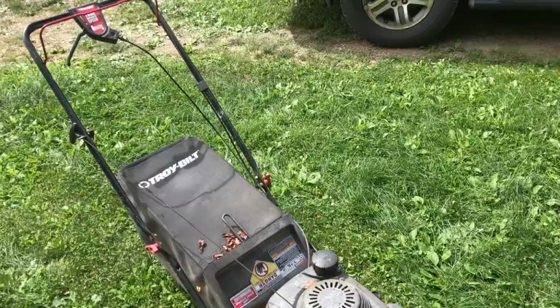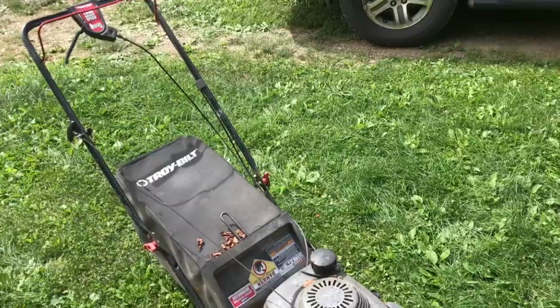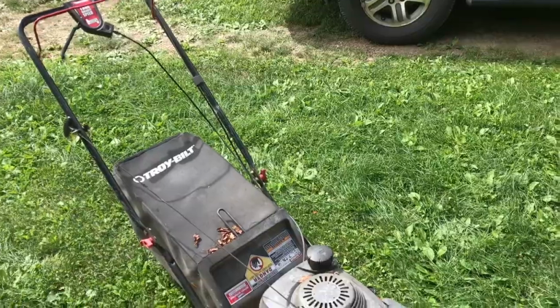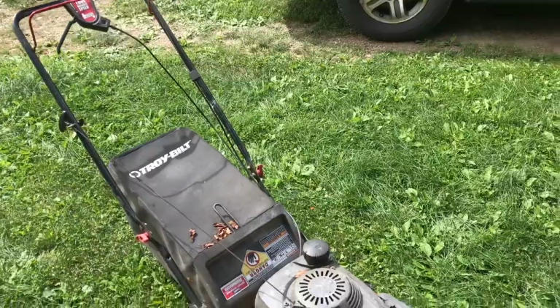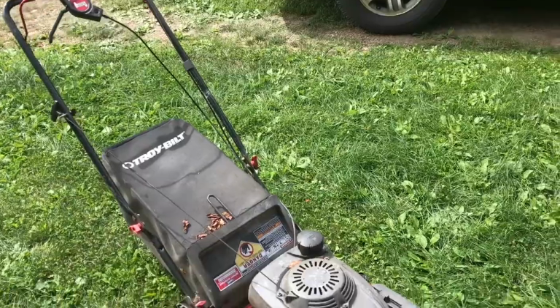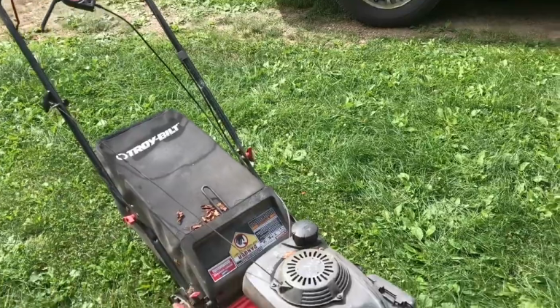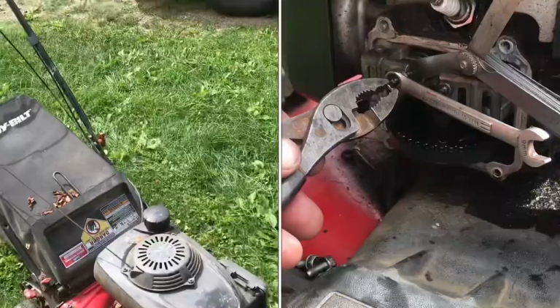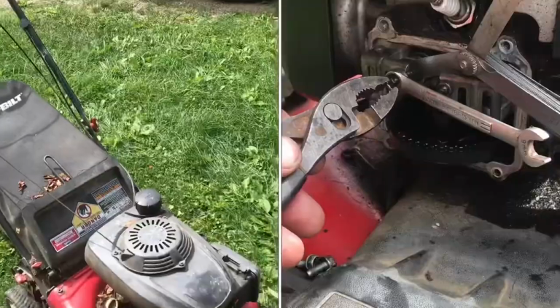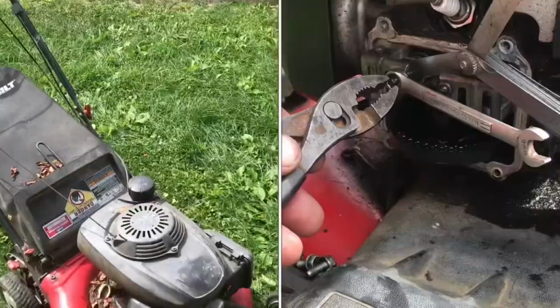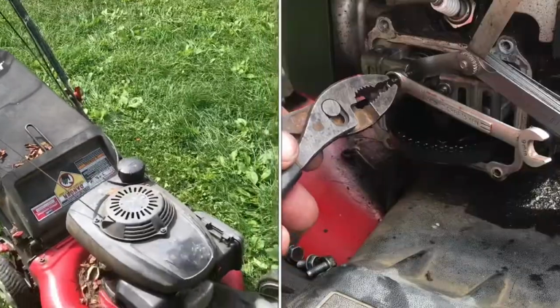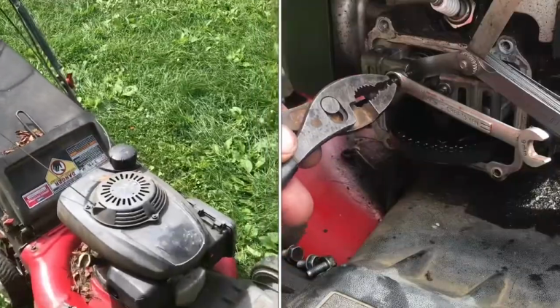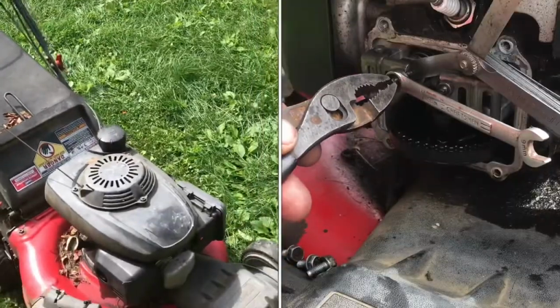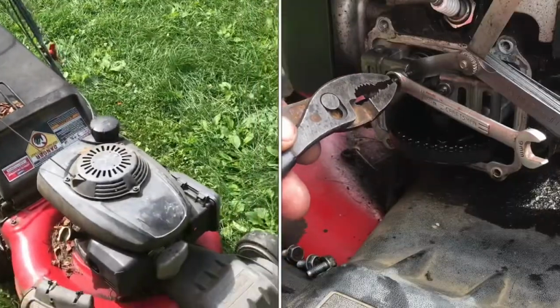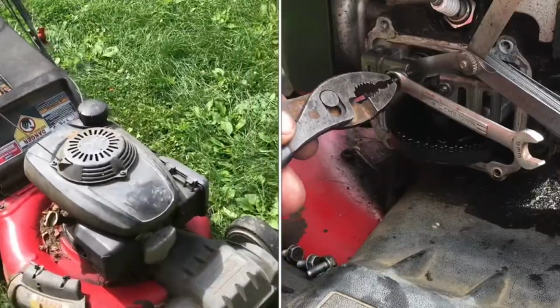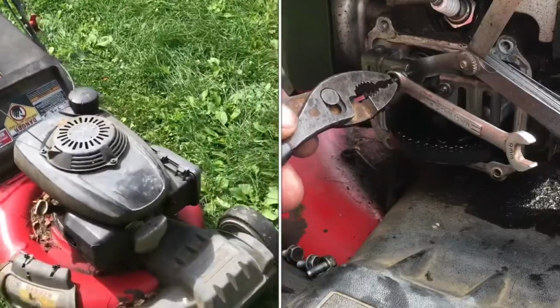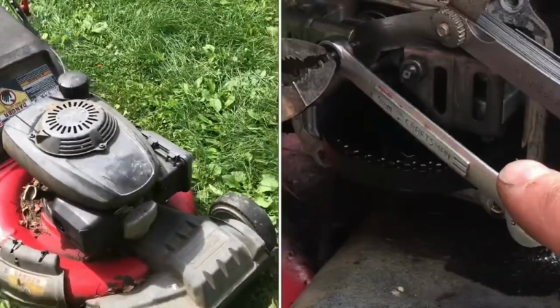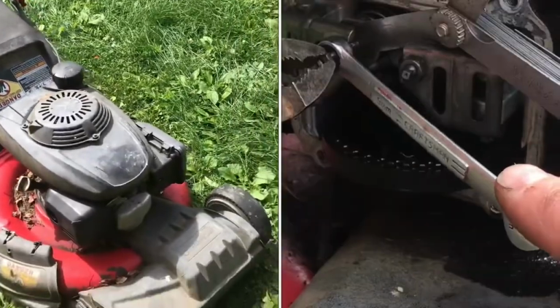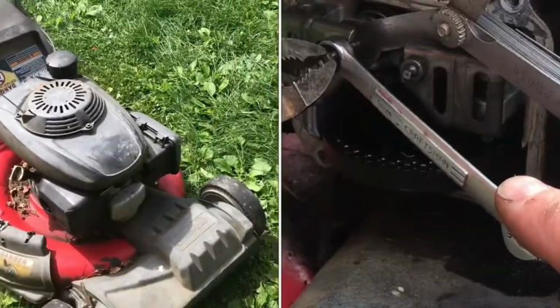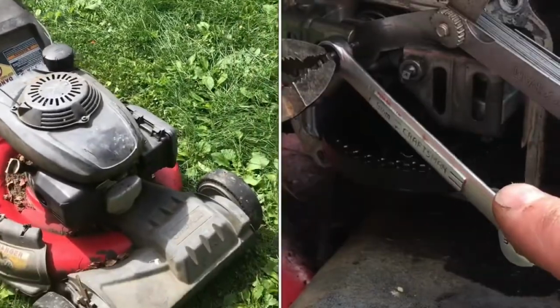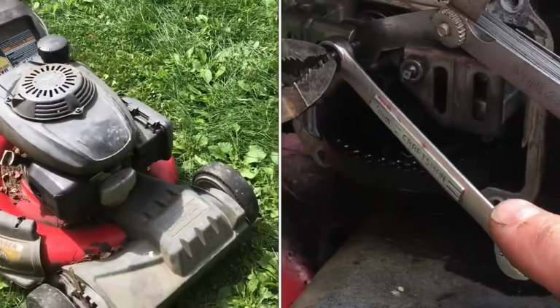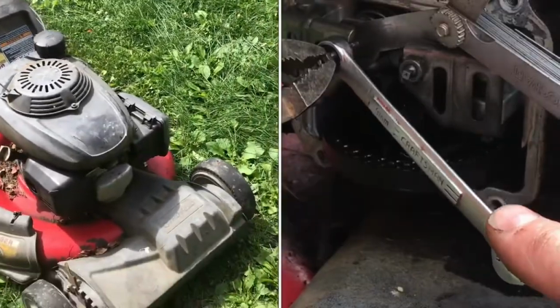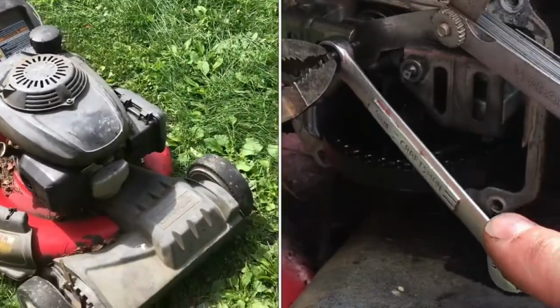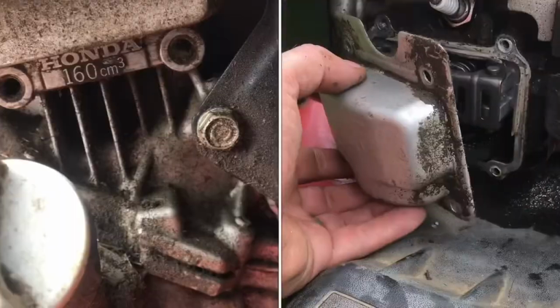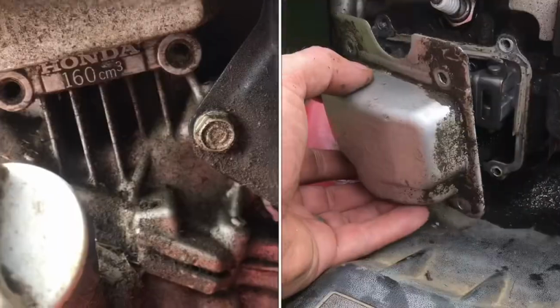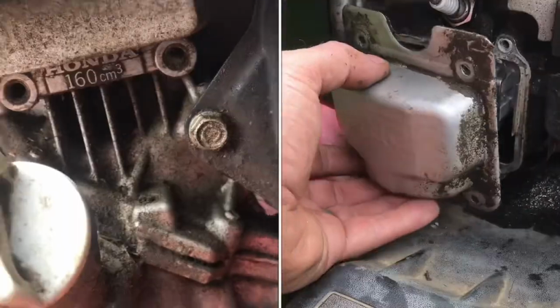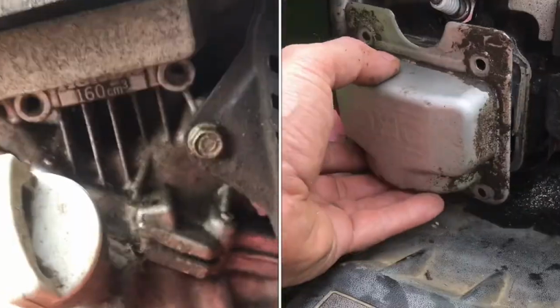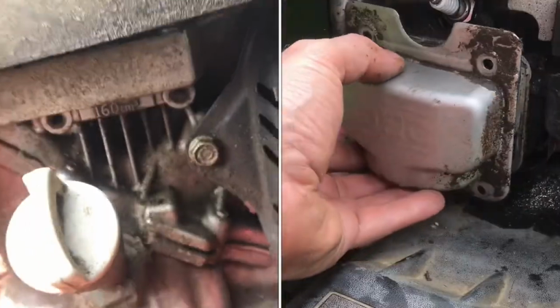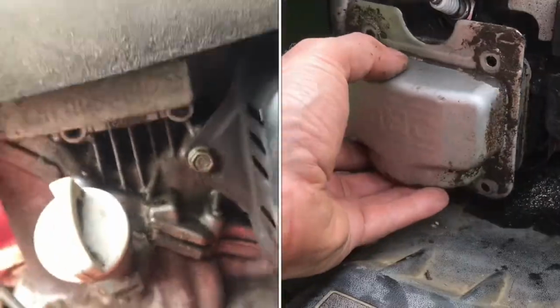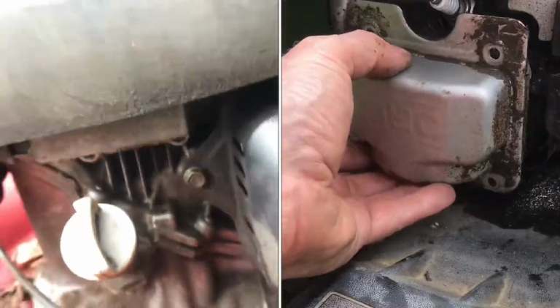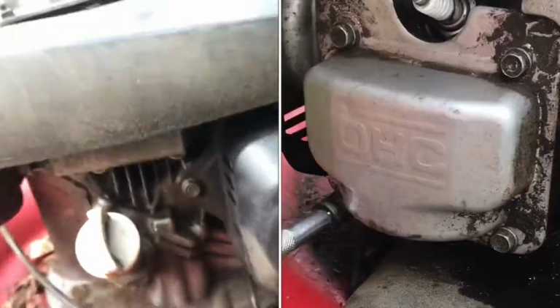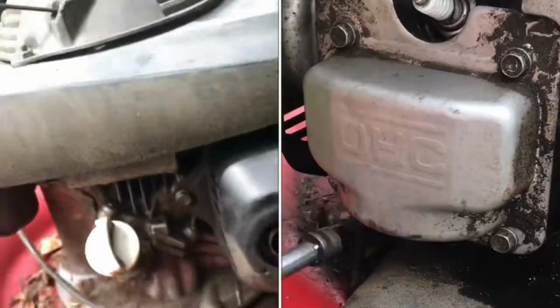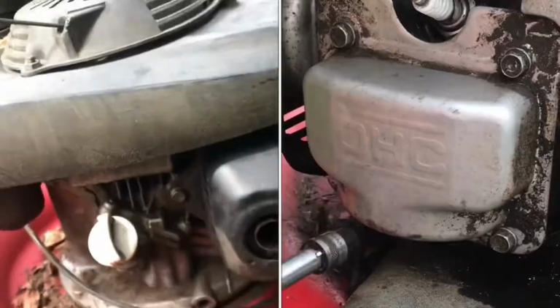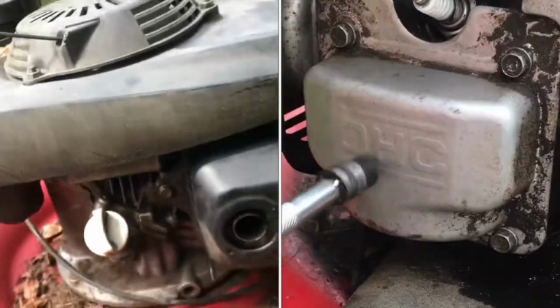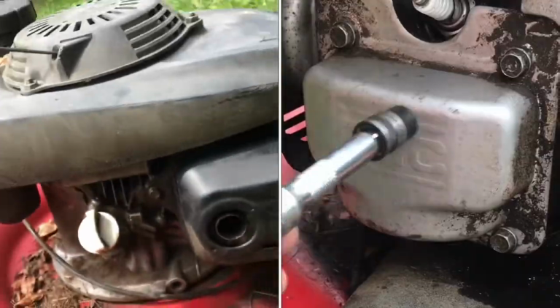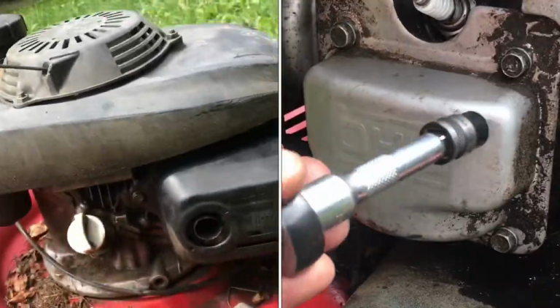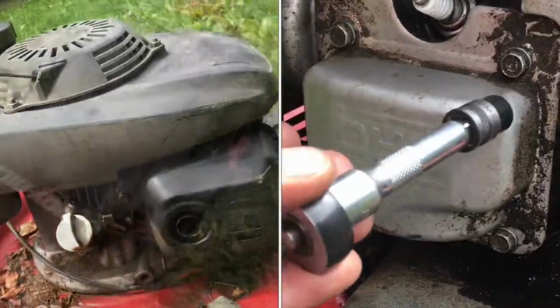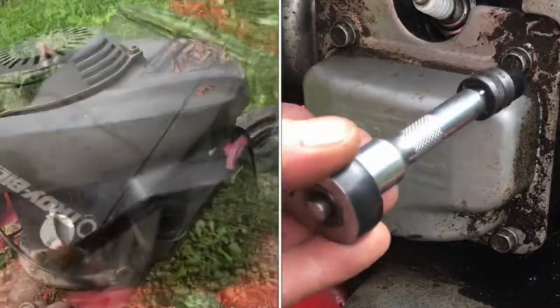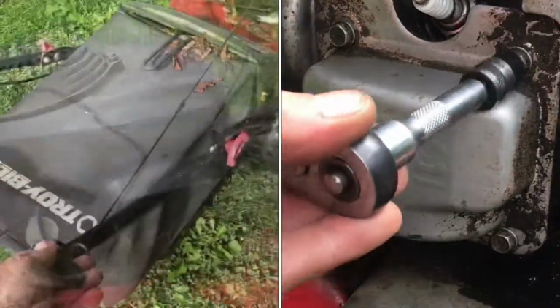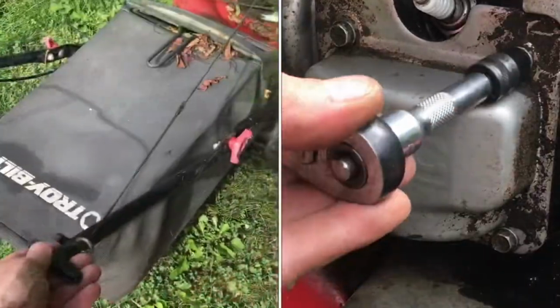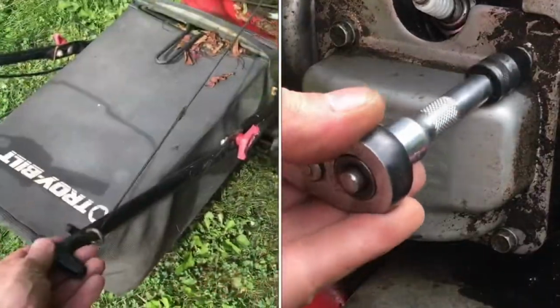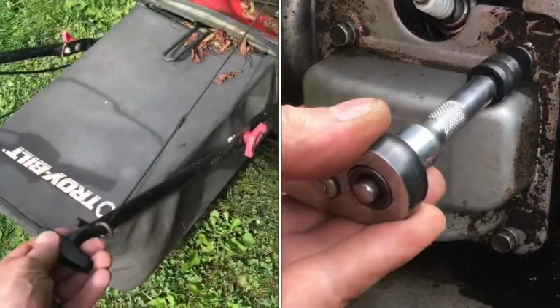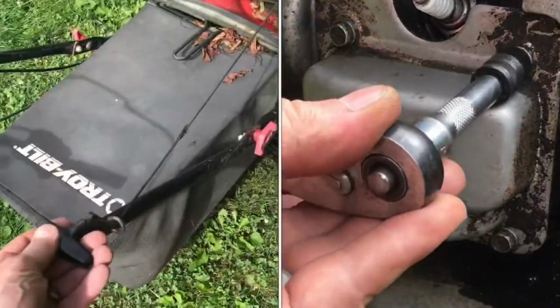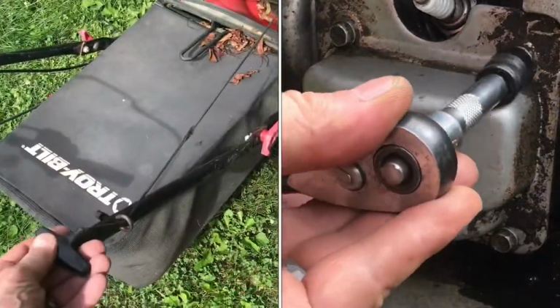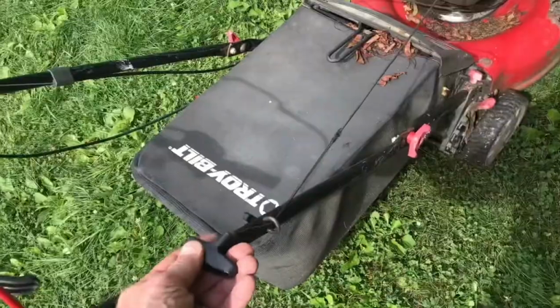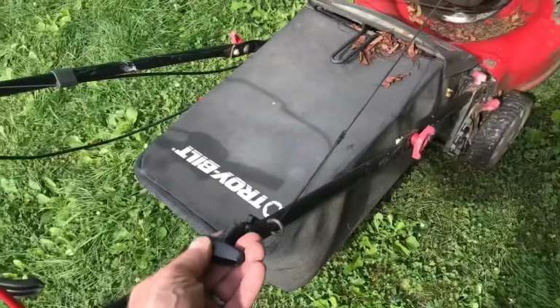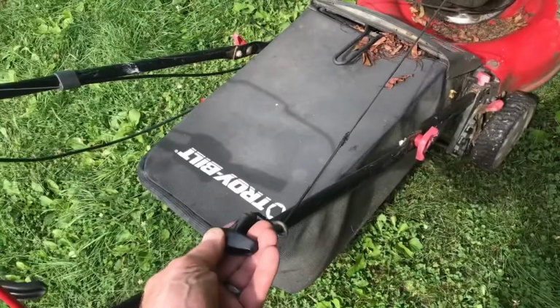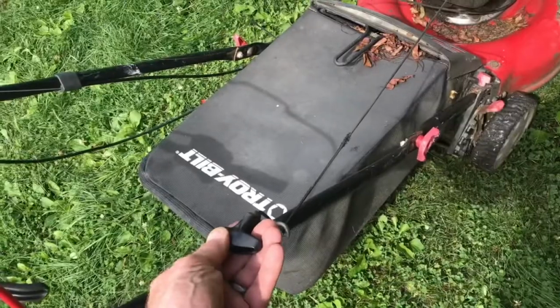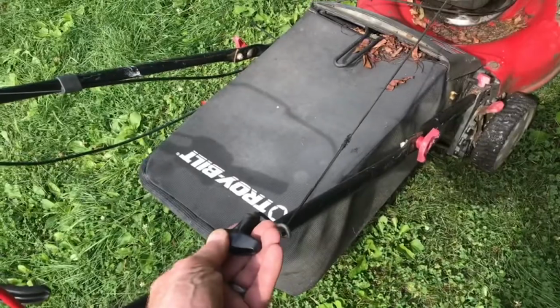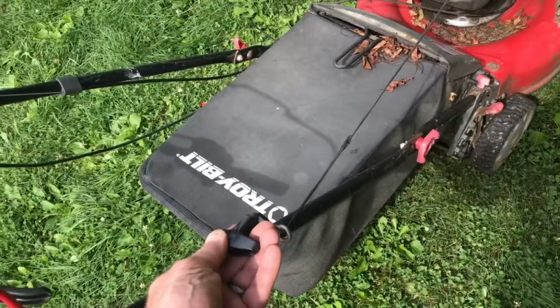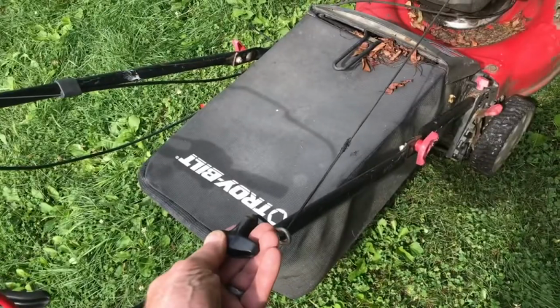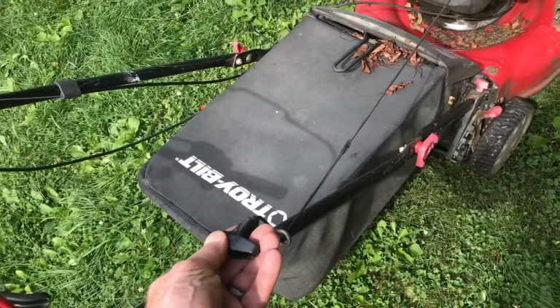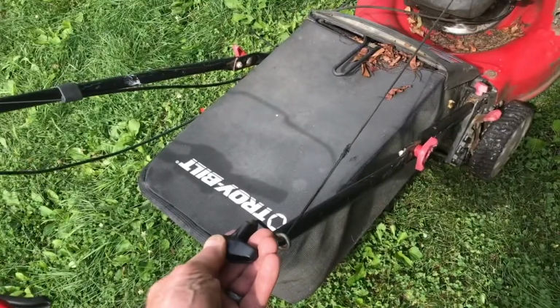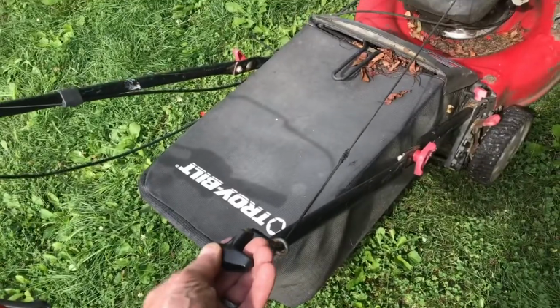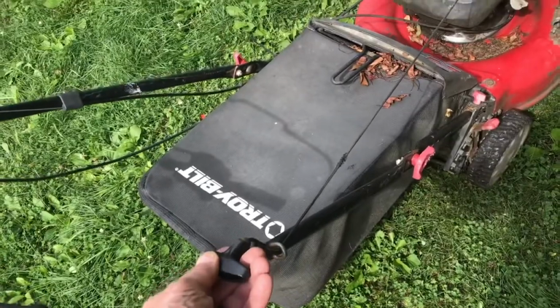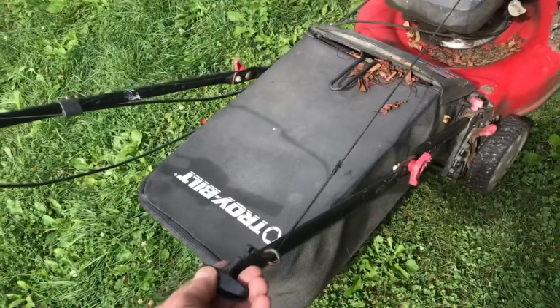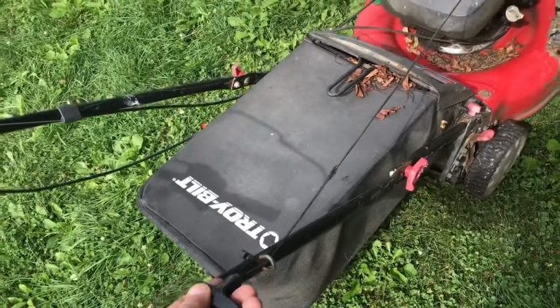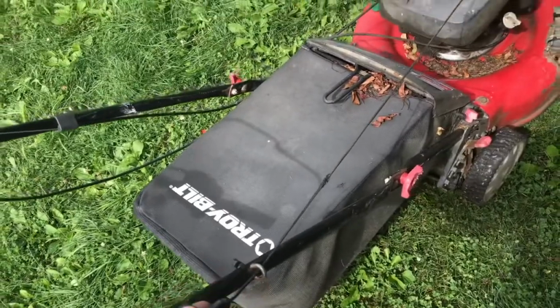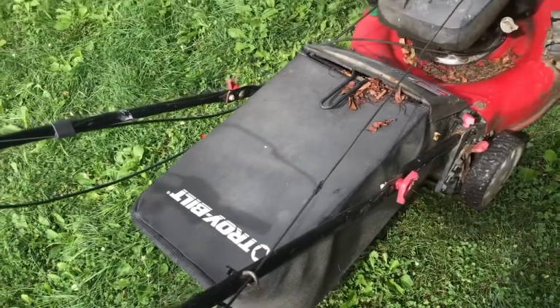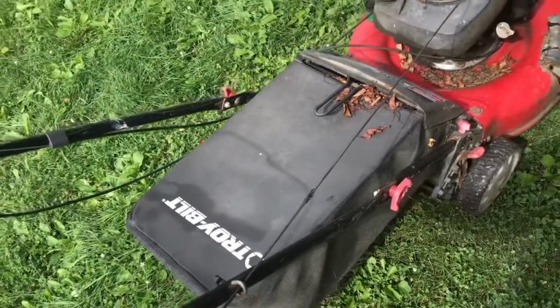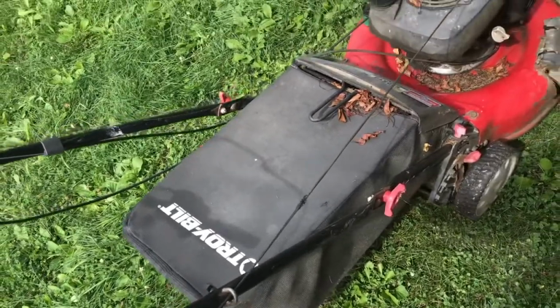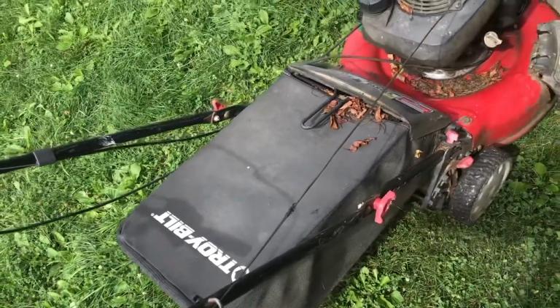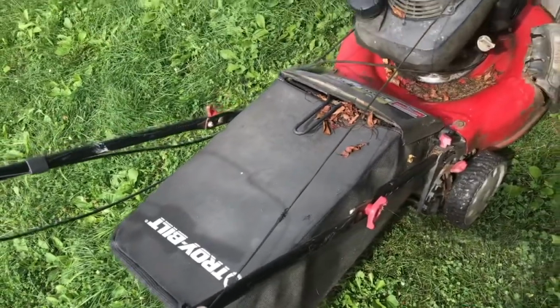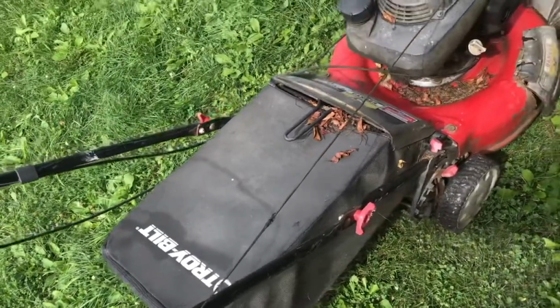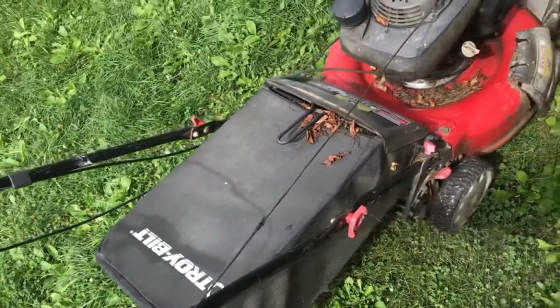We're going to adjust the valves on this Honda engine — this is the 160. When it starts becoming hard to start, that's when I adjust the valves.